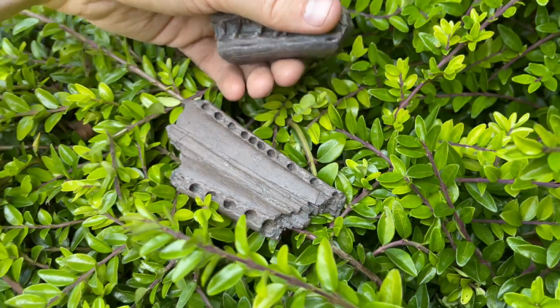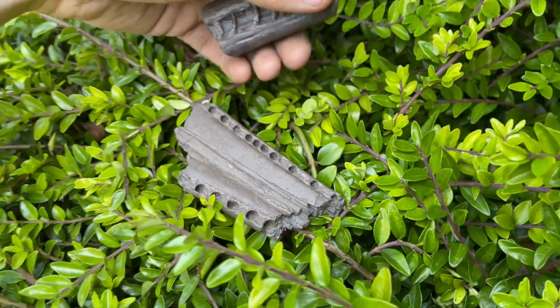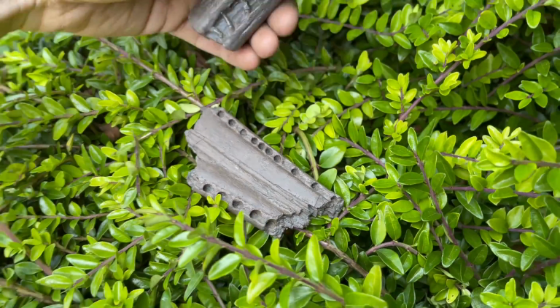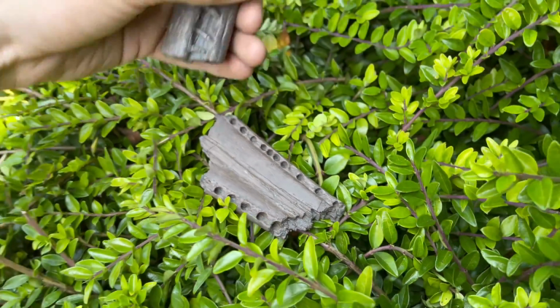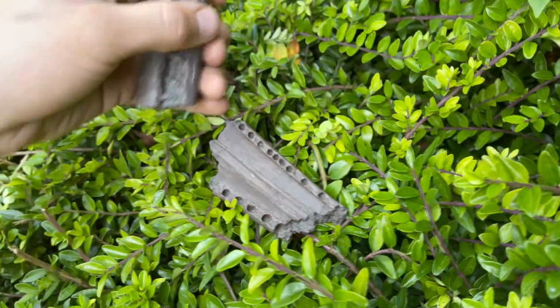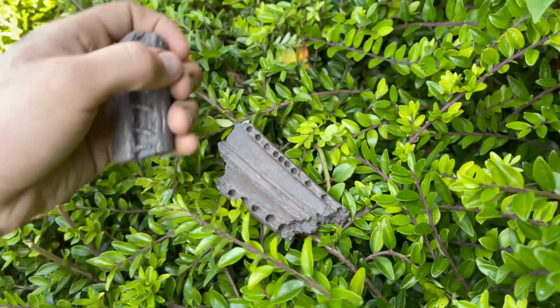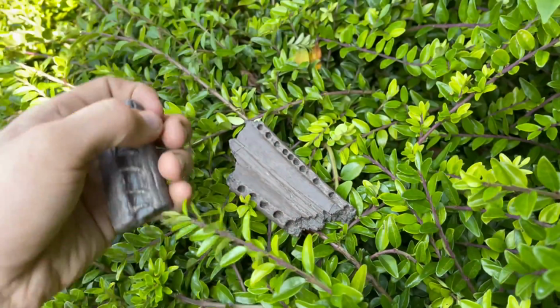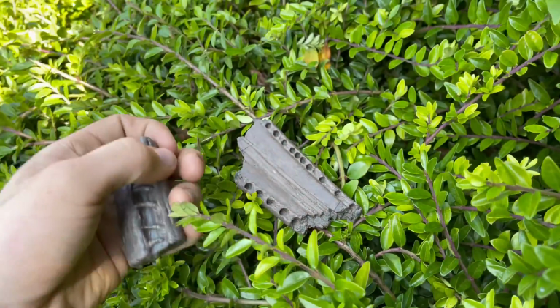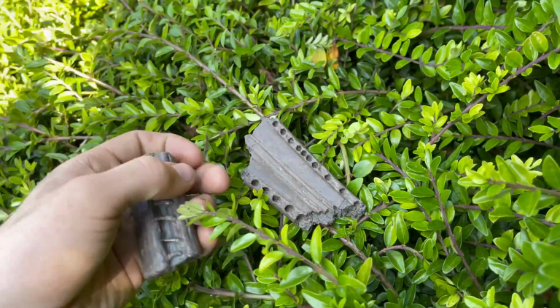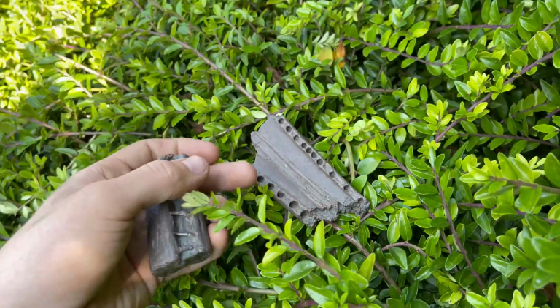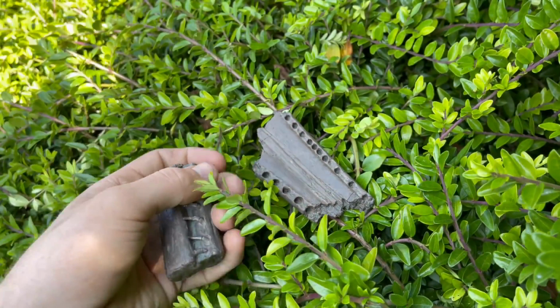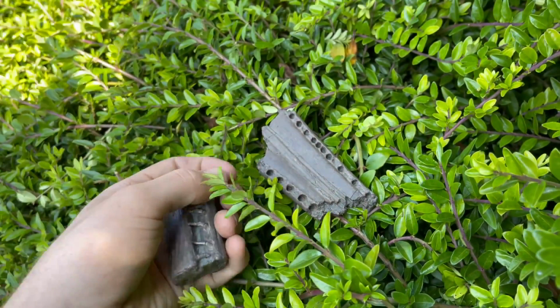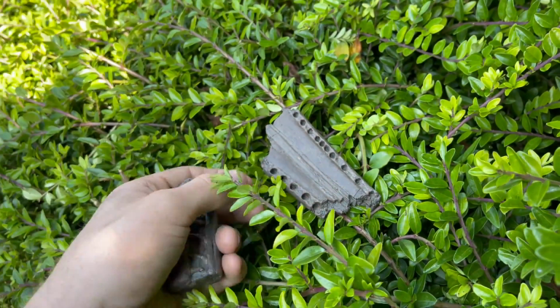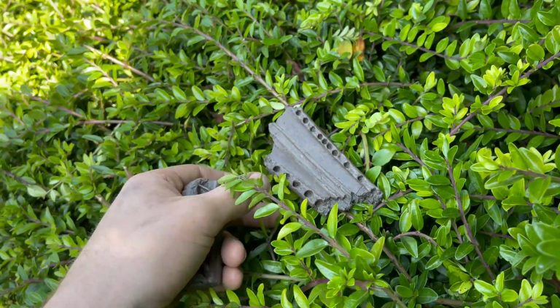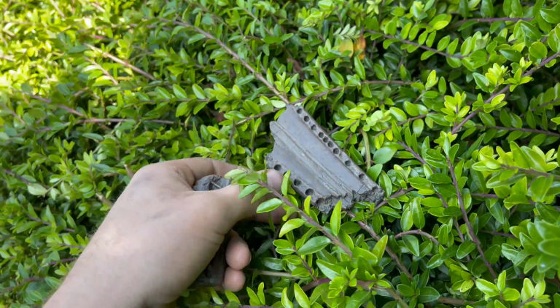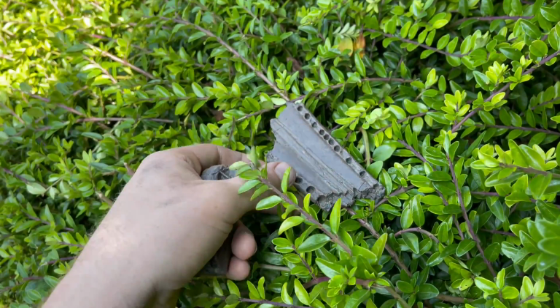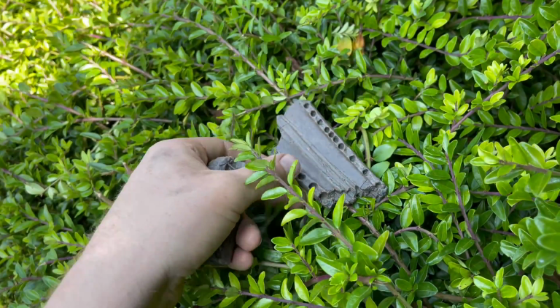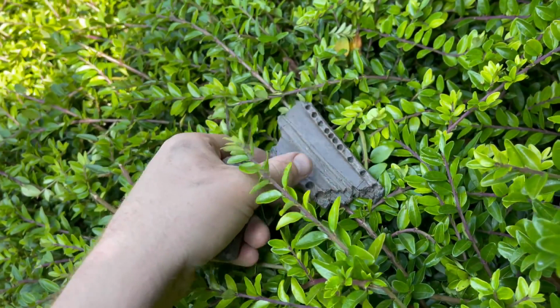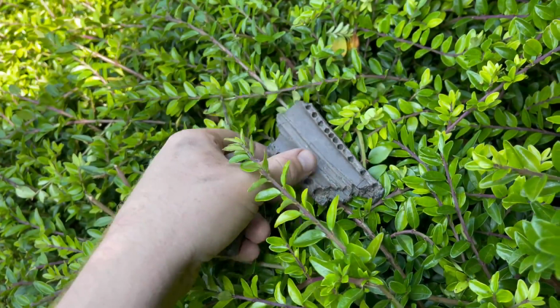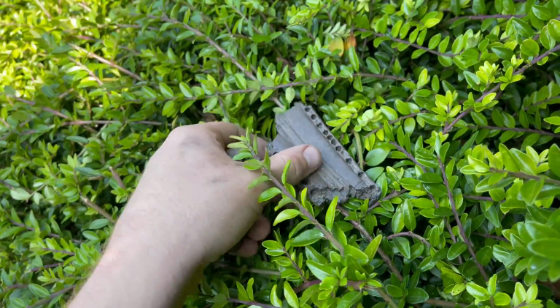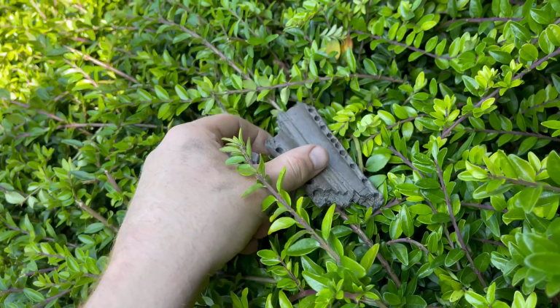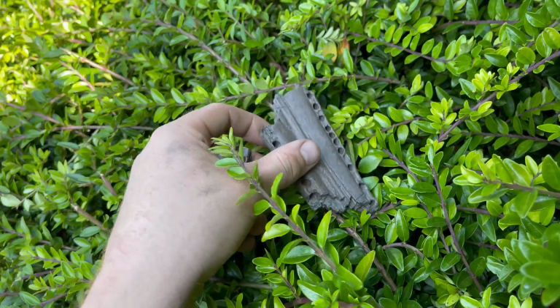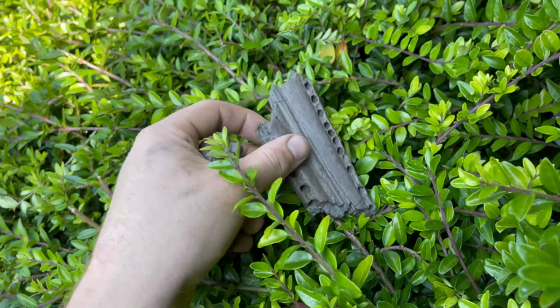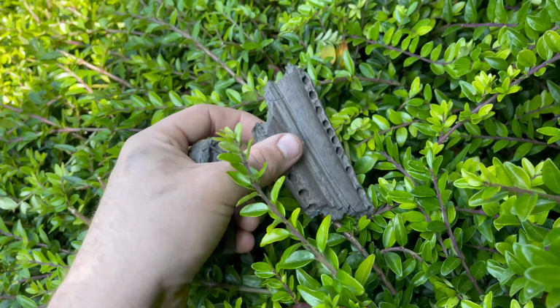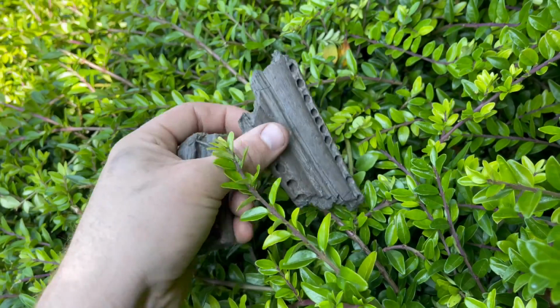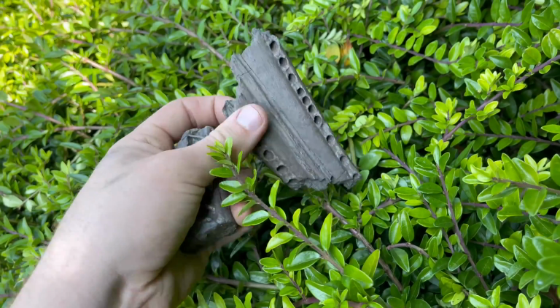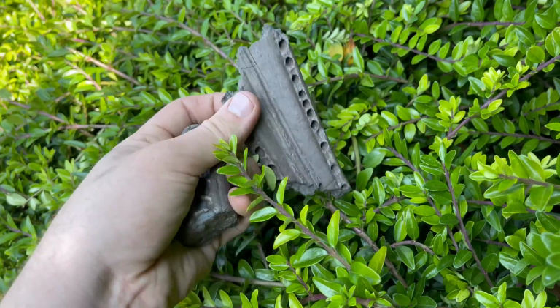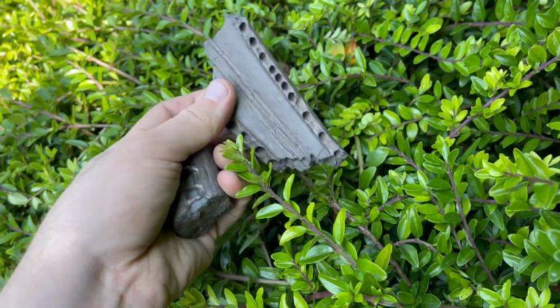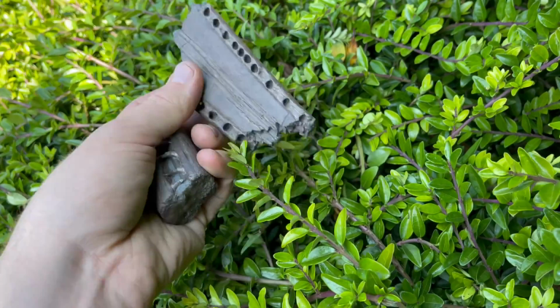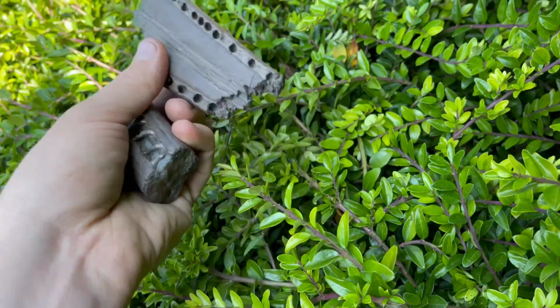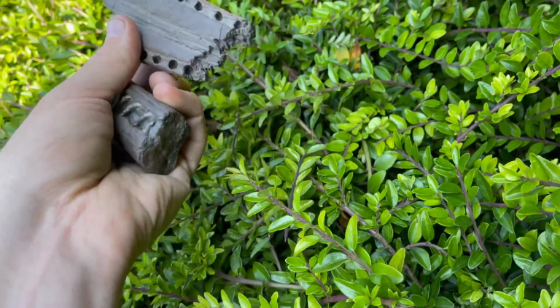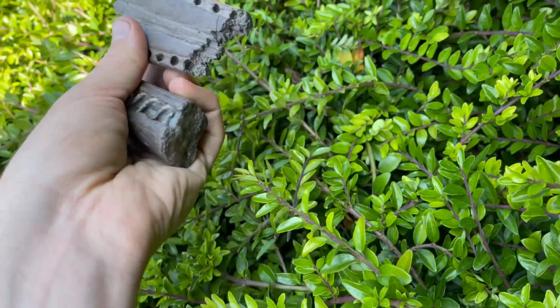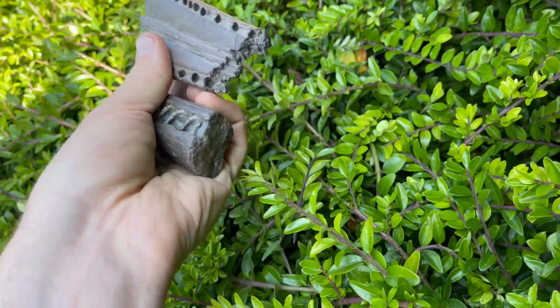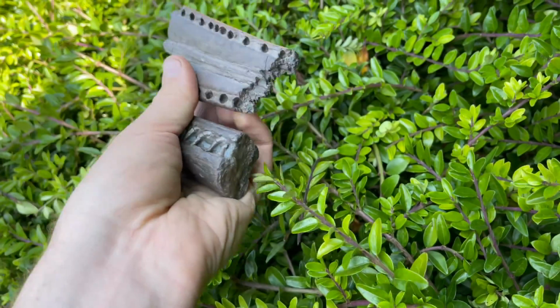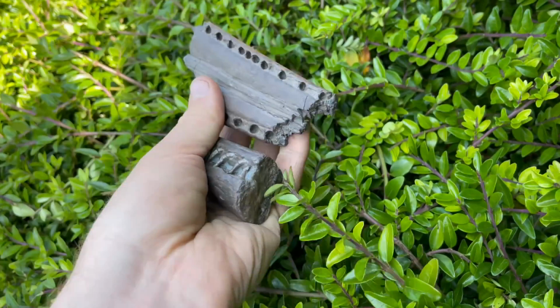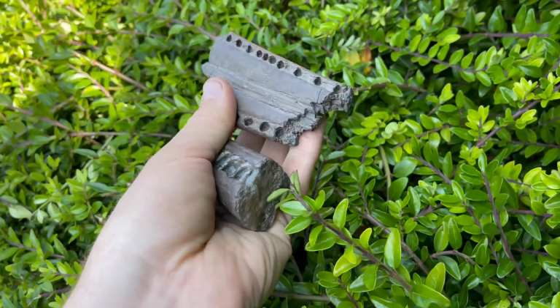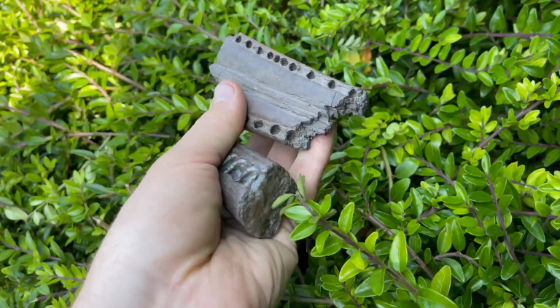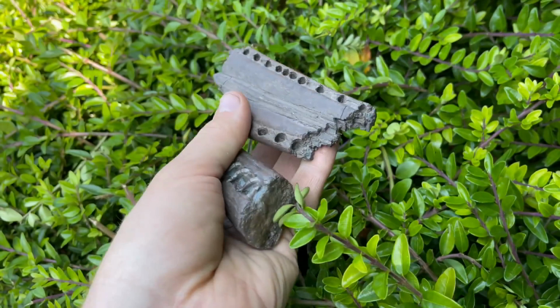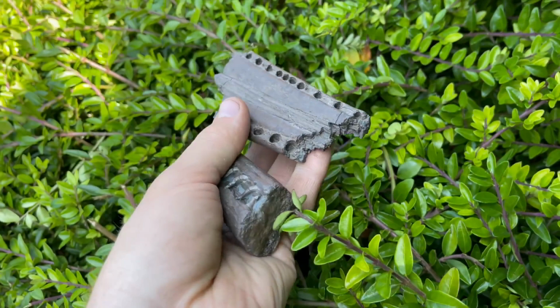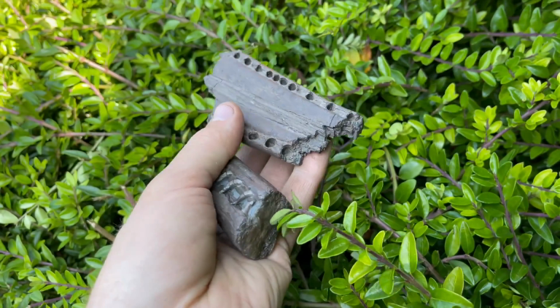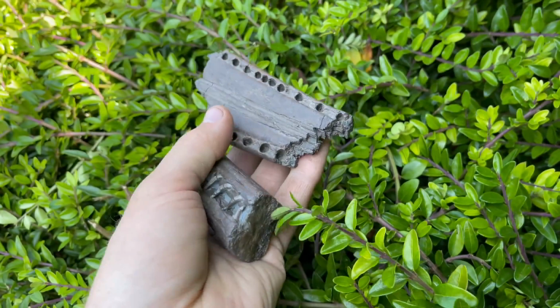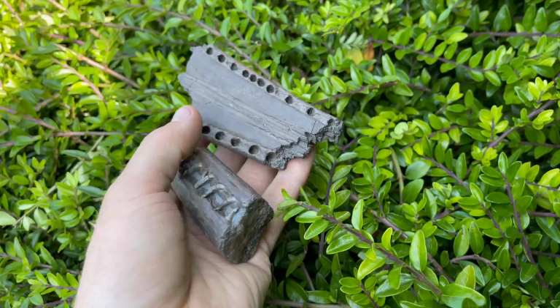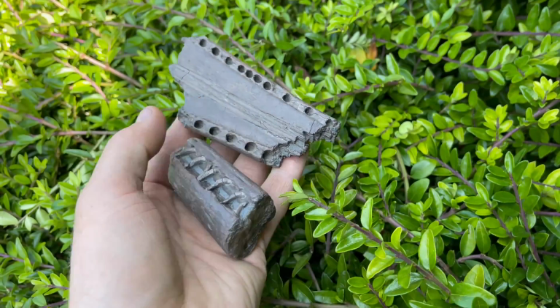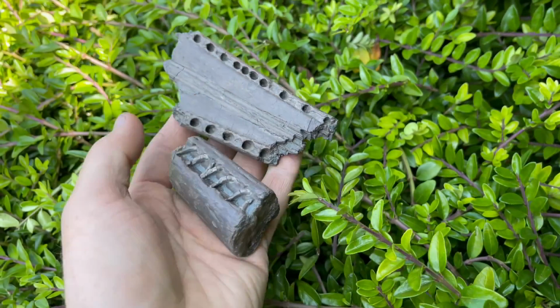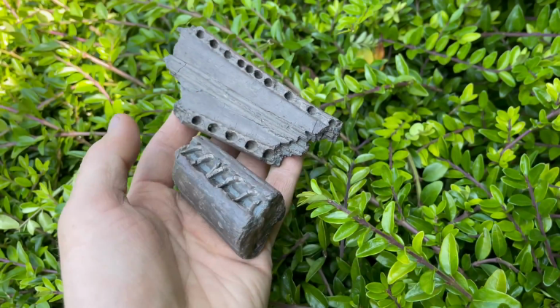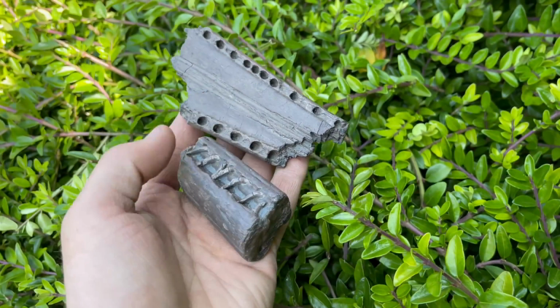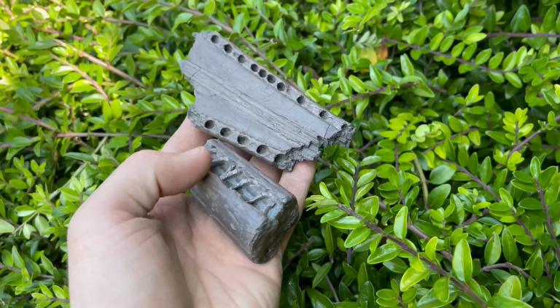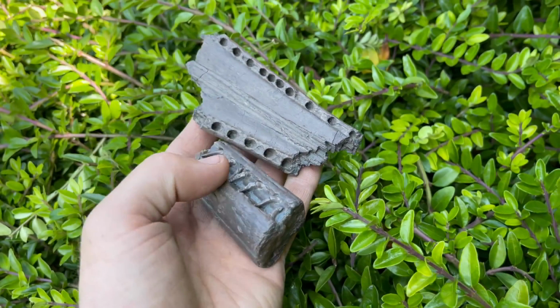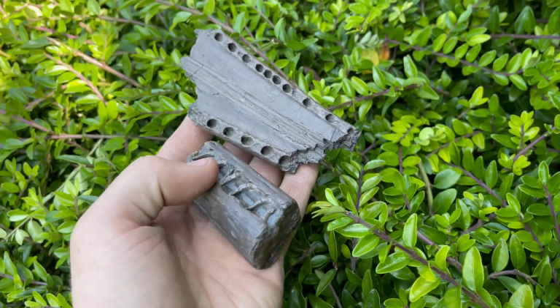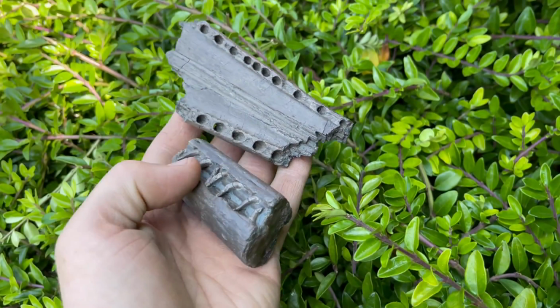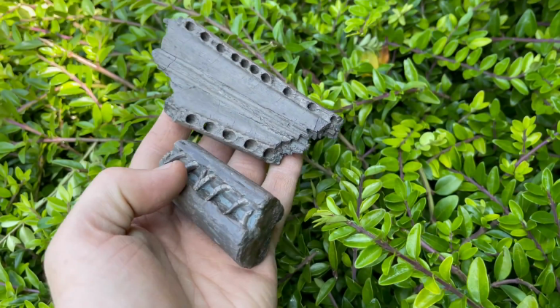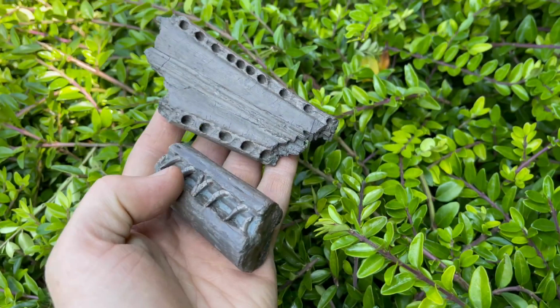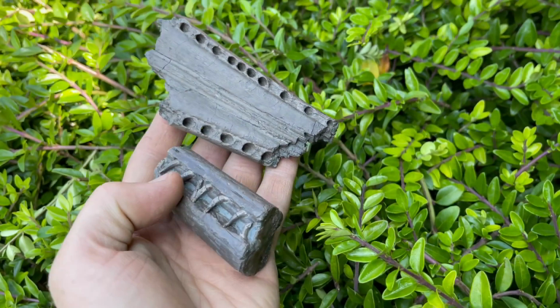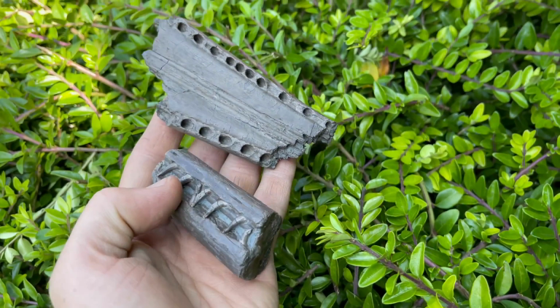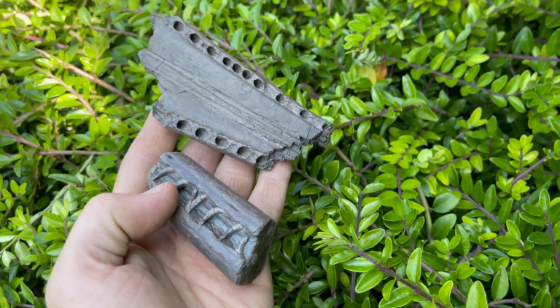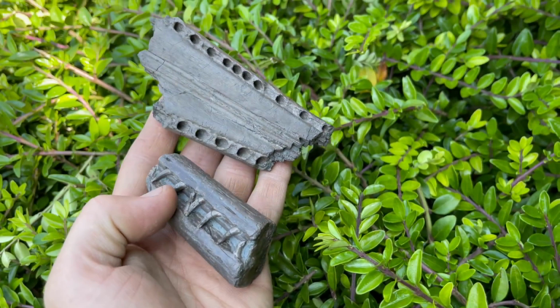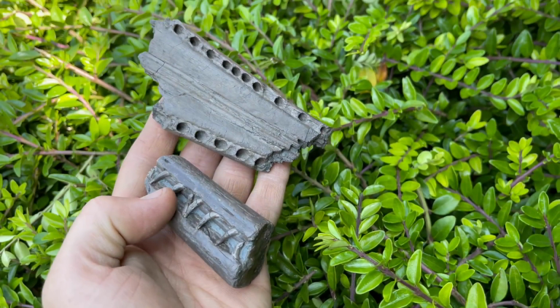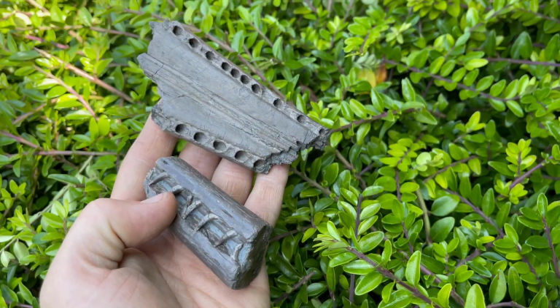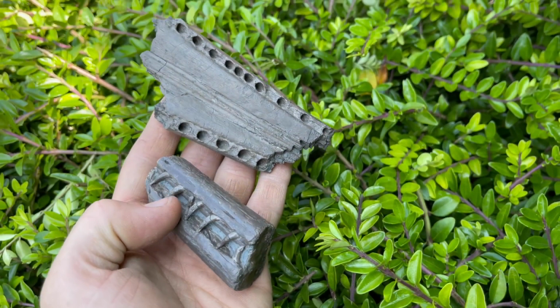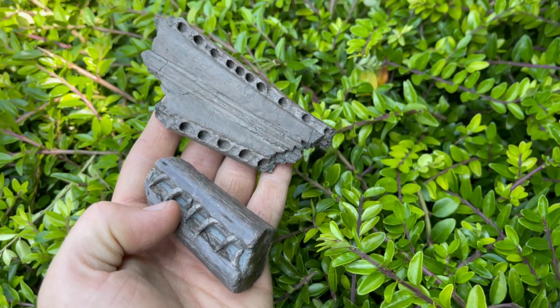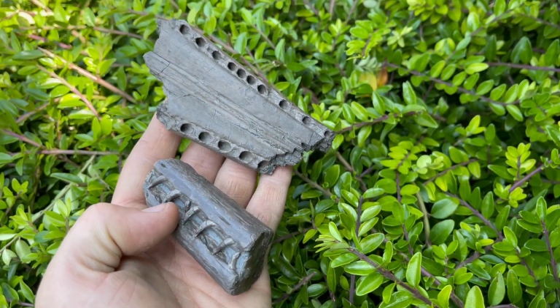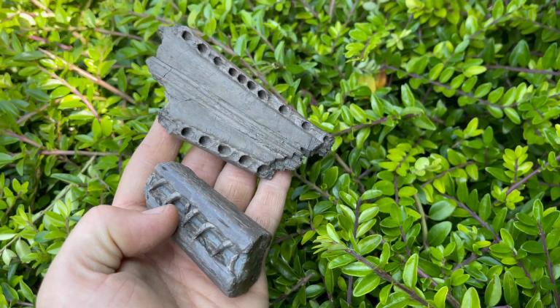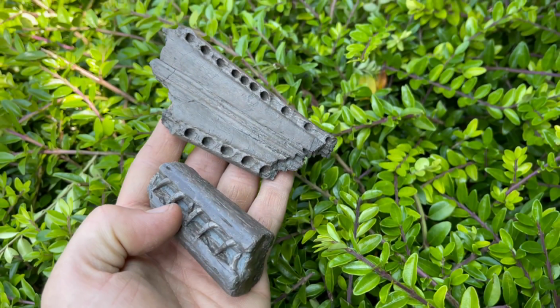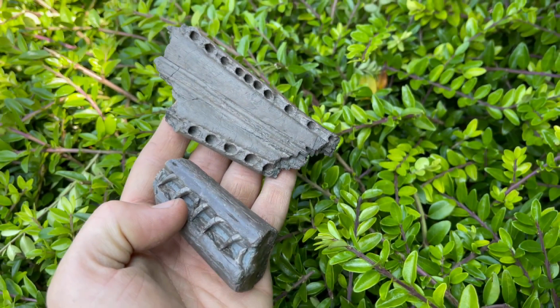I hope you've enjoyed this little video. I've got some more fossils and some more exciting fossils to come. Thanks for watching.